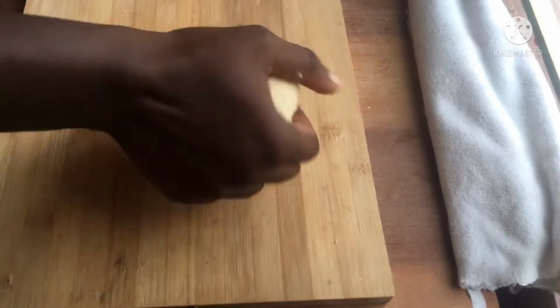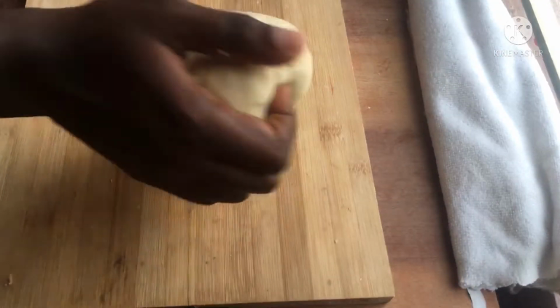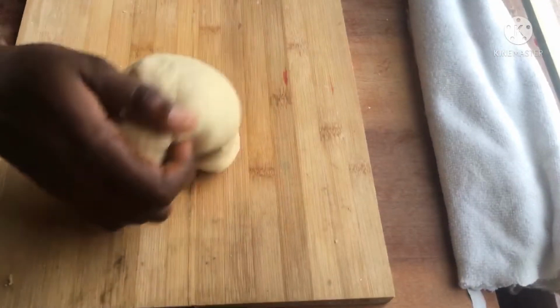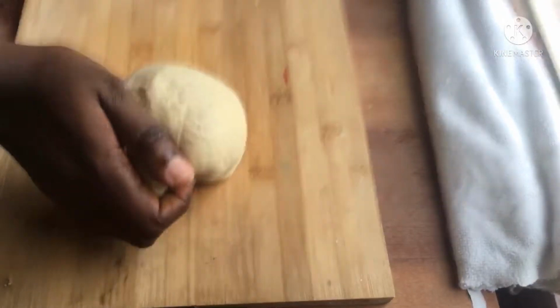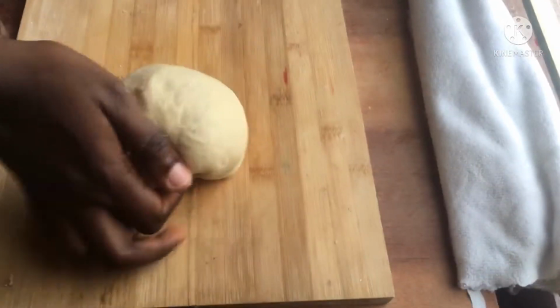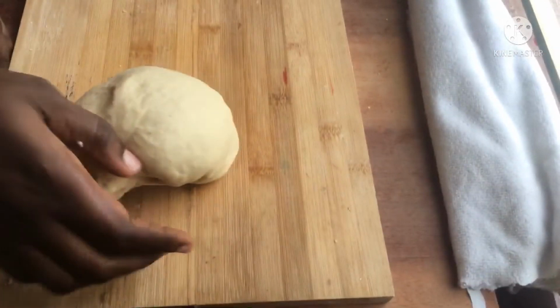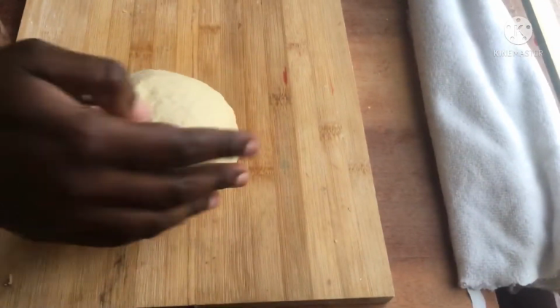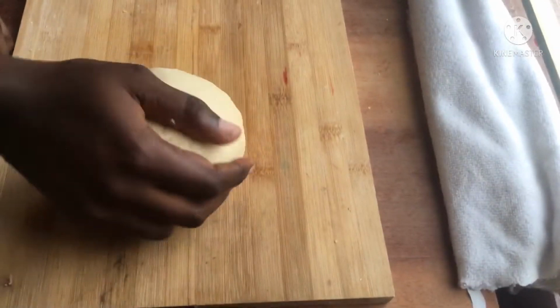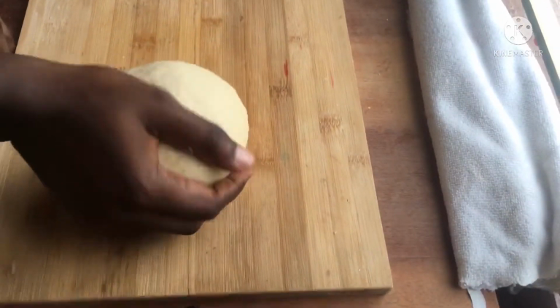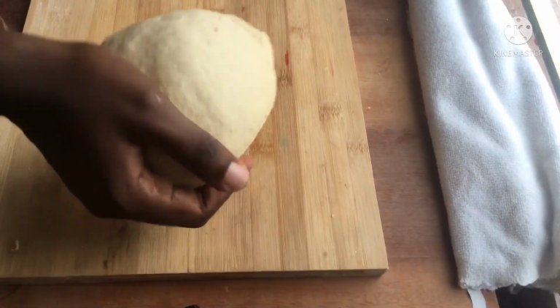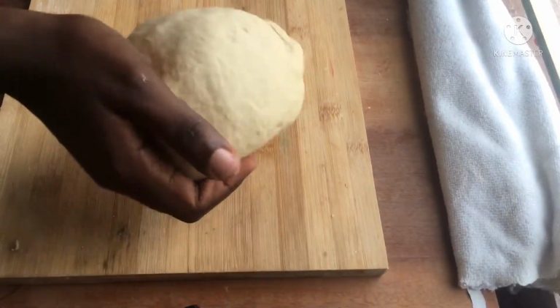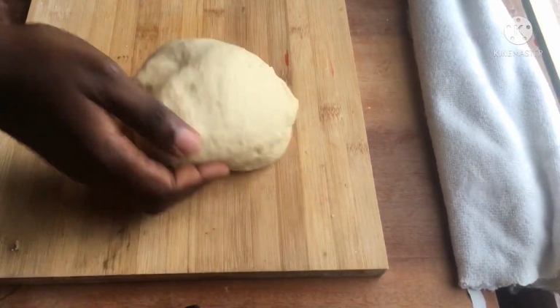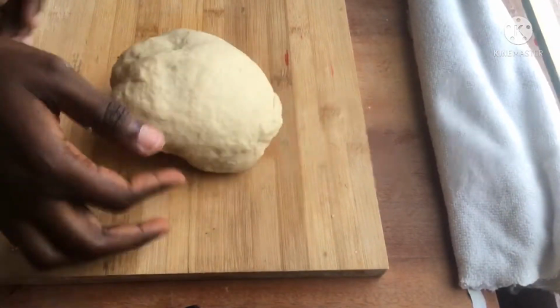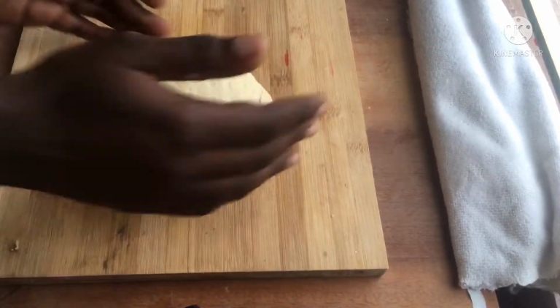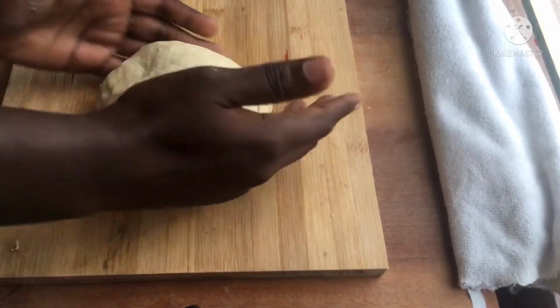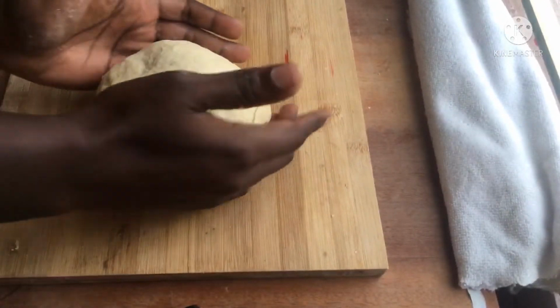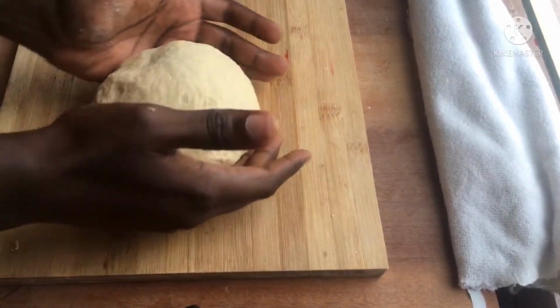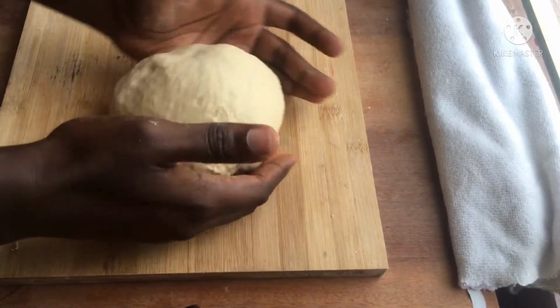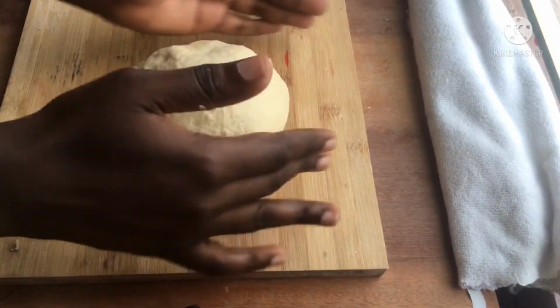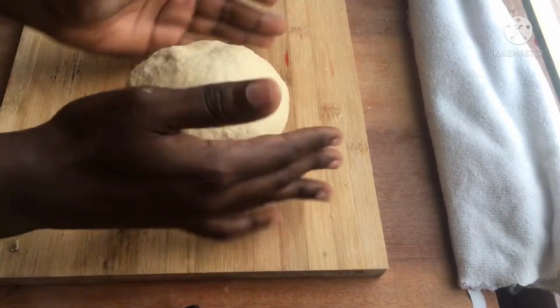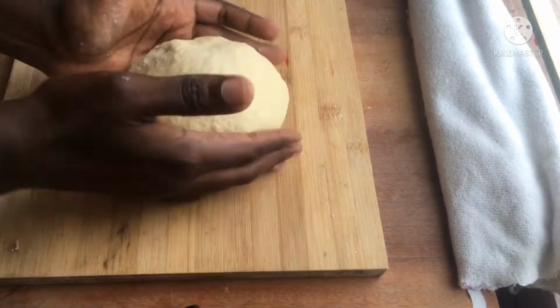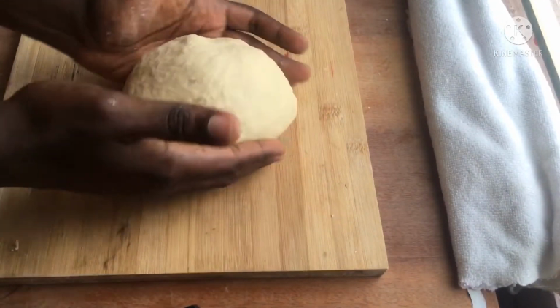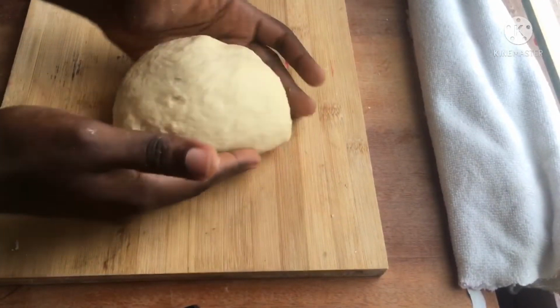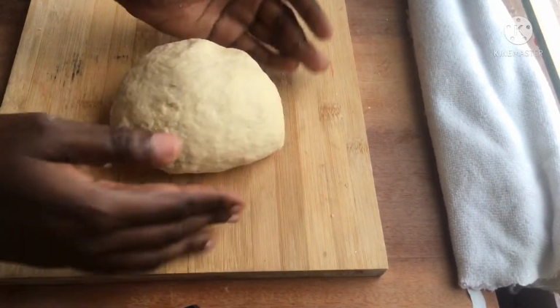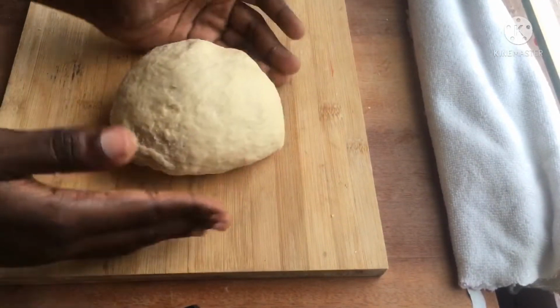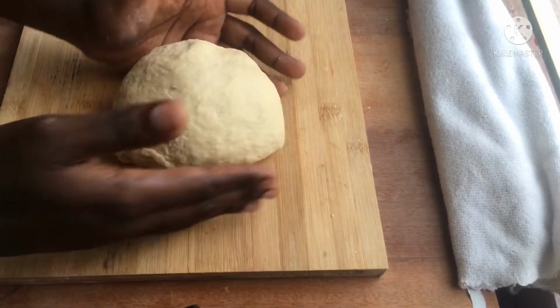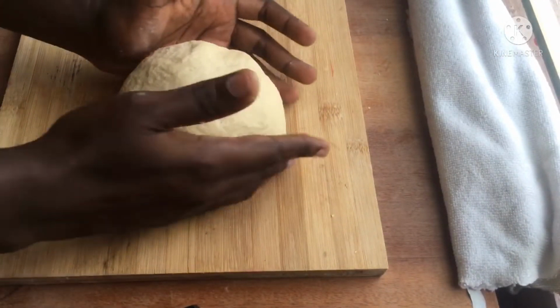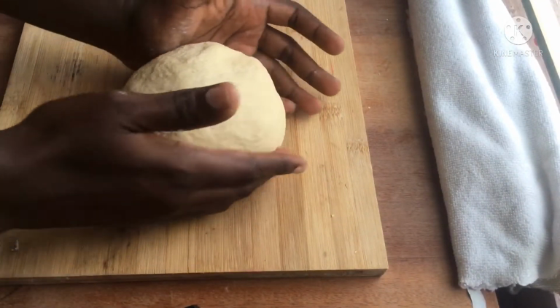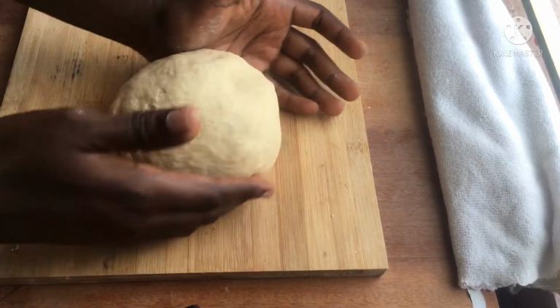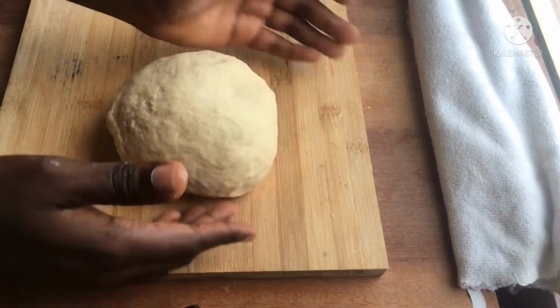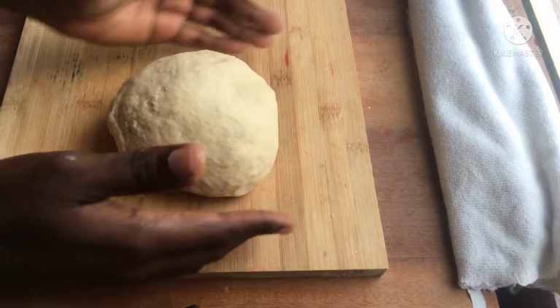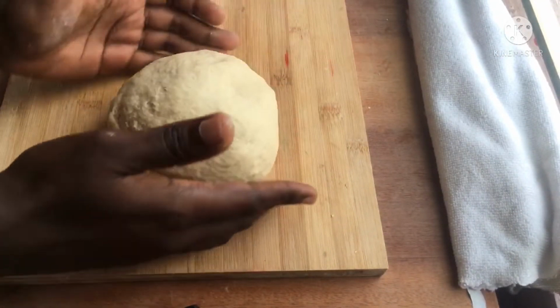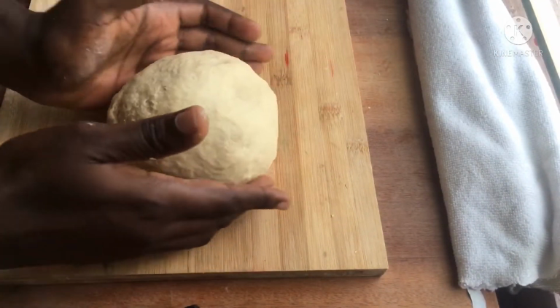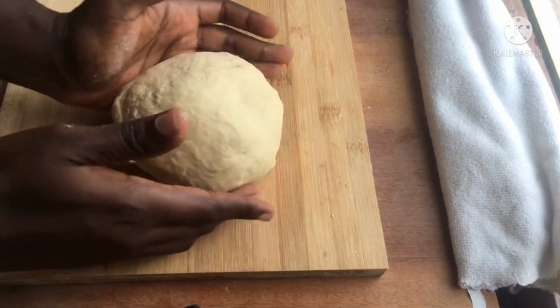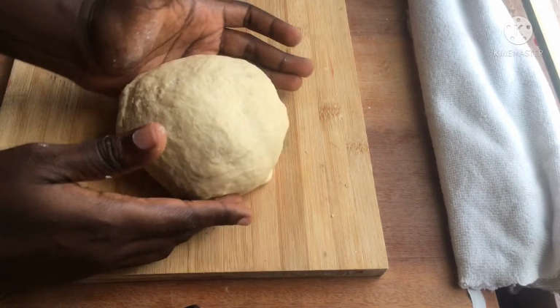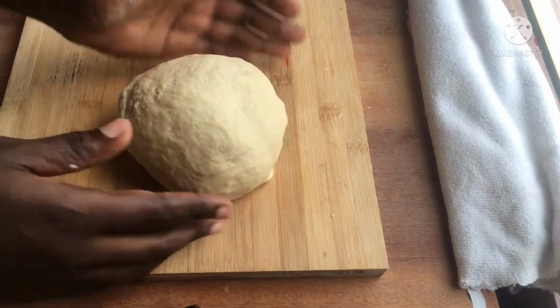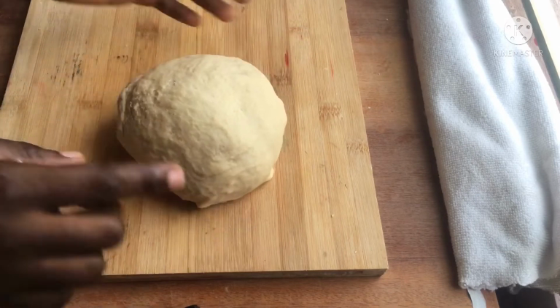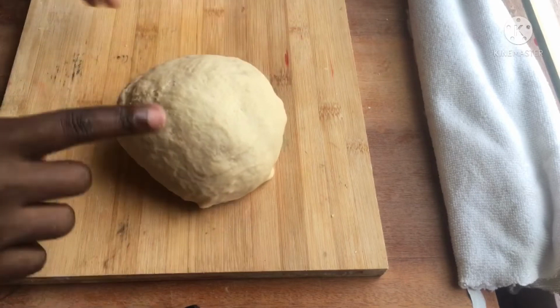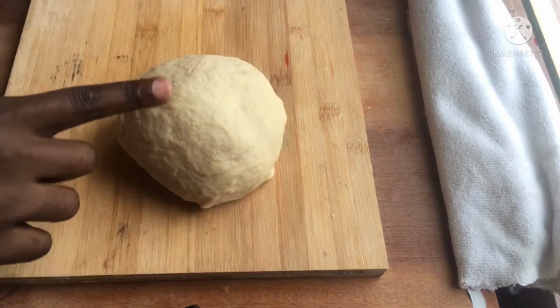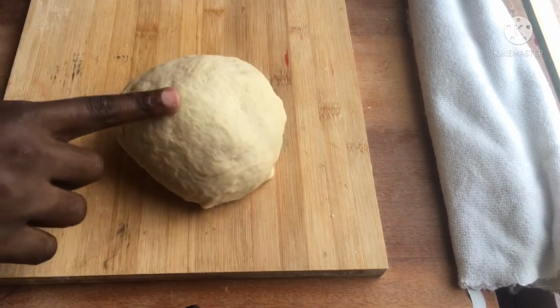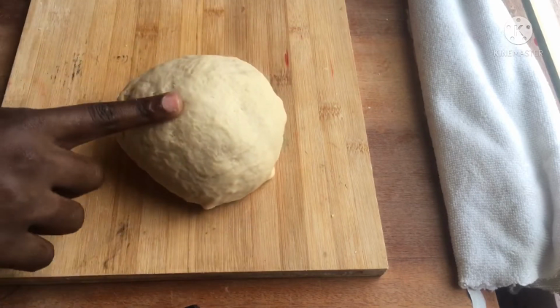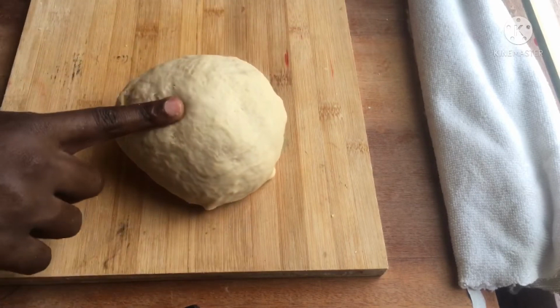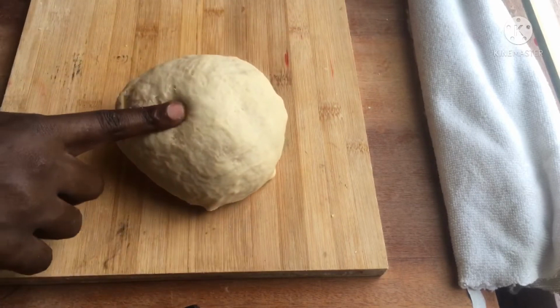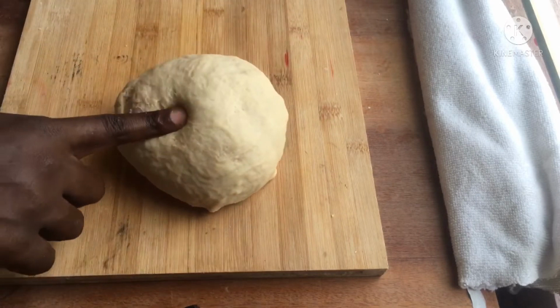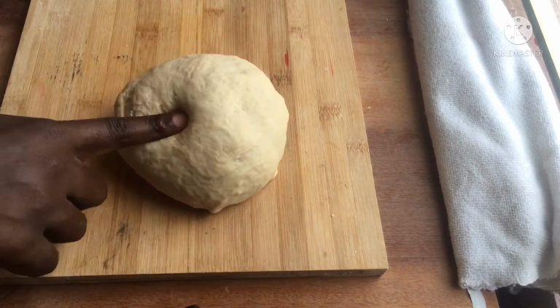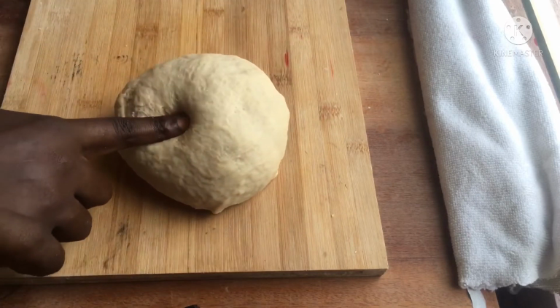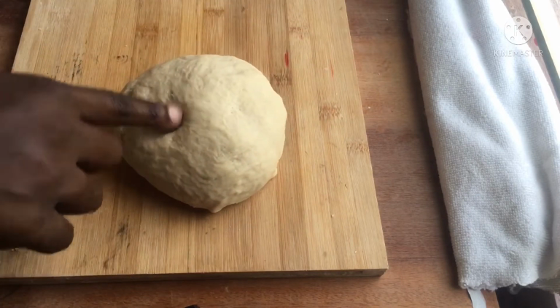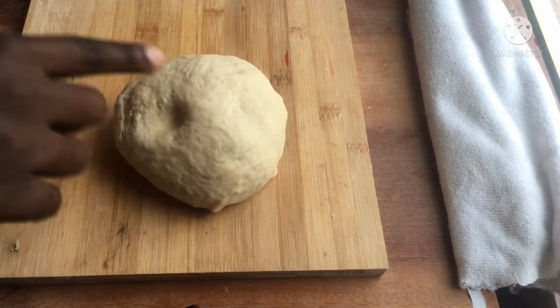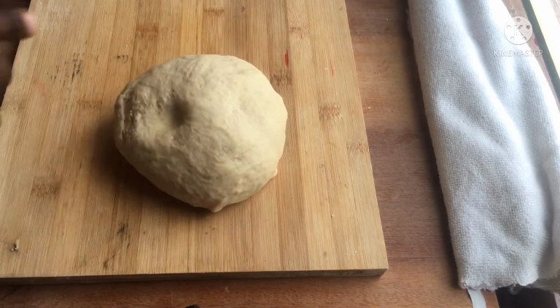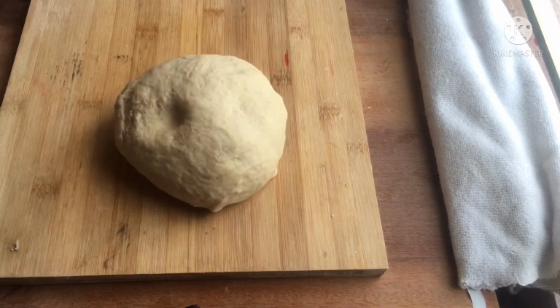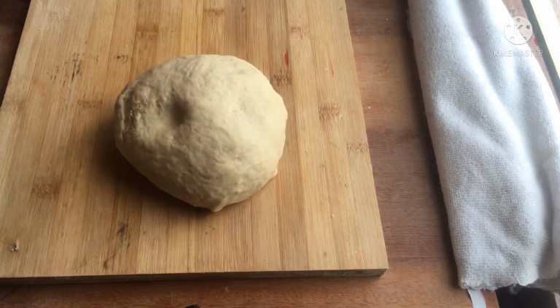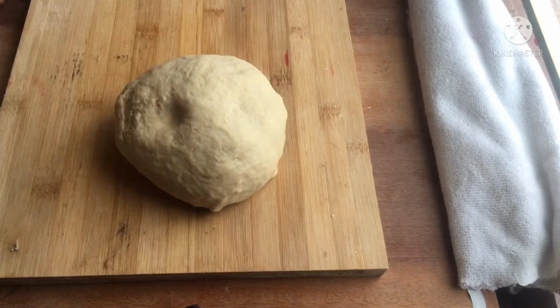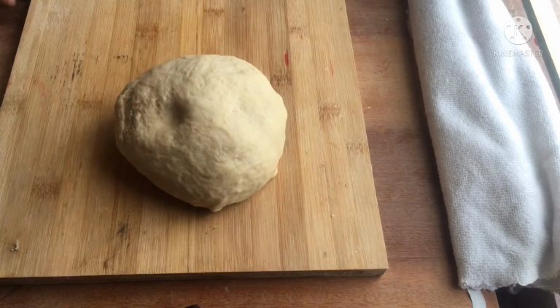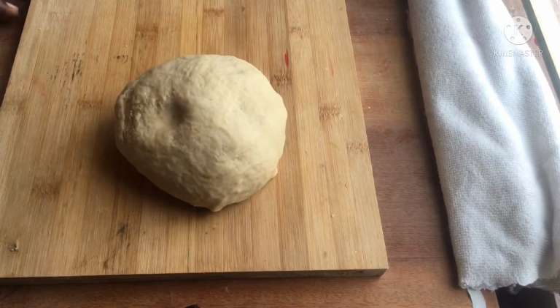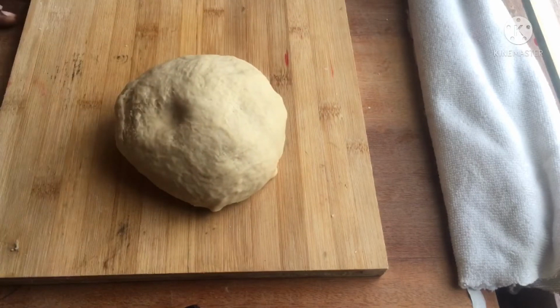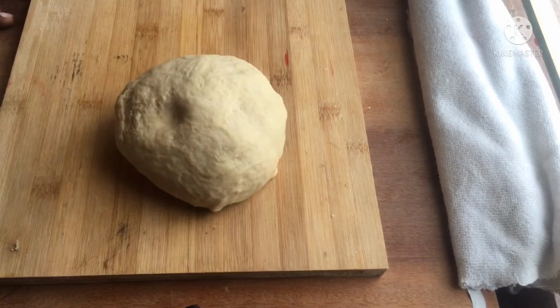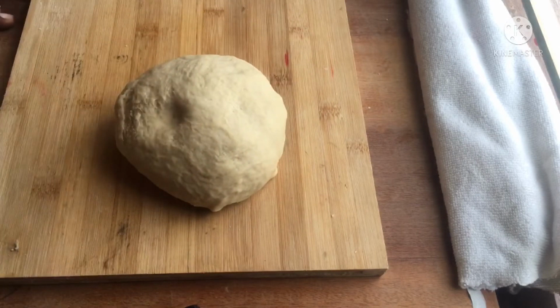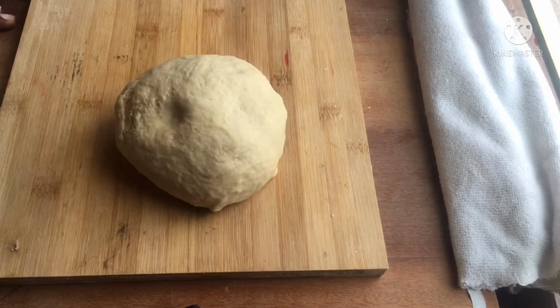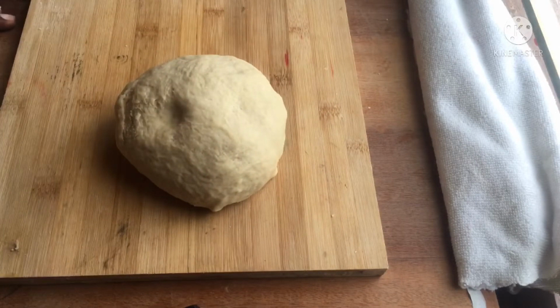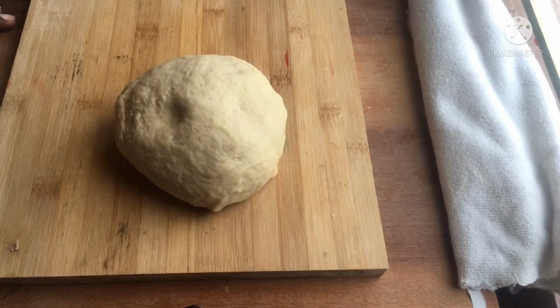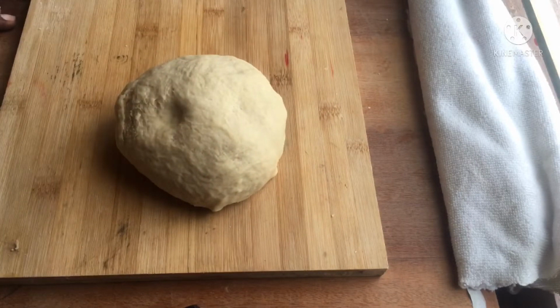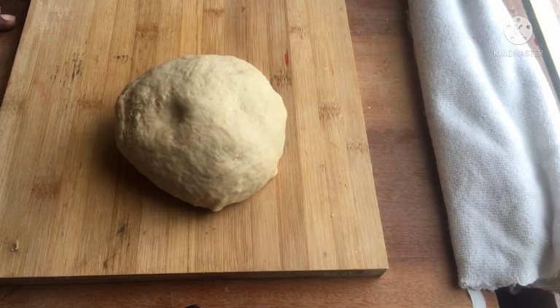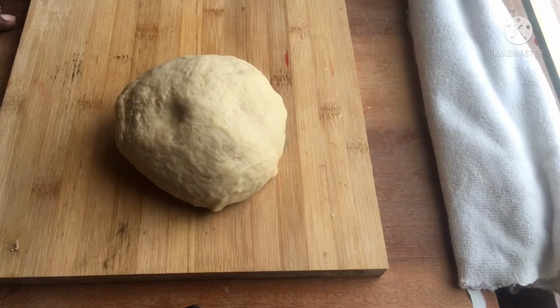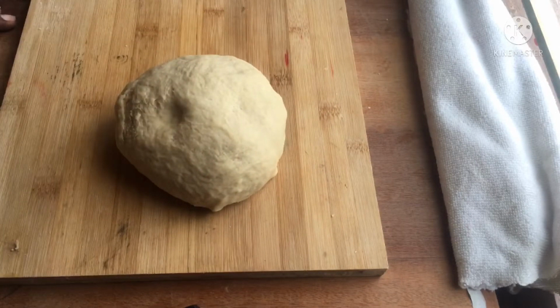Stick a finger into your dough, and if it springs back your dough is ready to grow. Cover it up and let it rise for an hour.